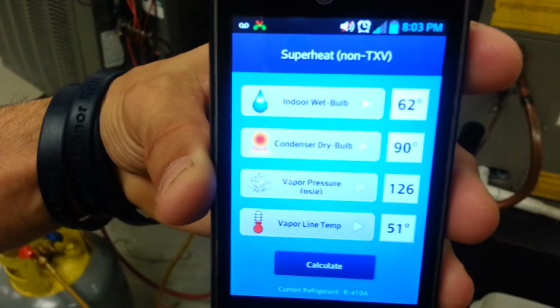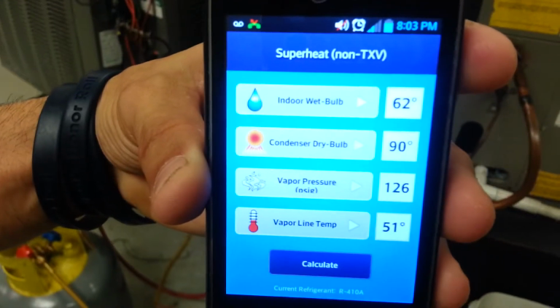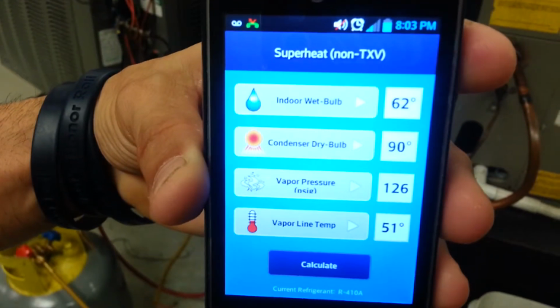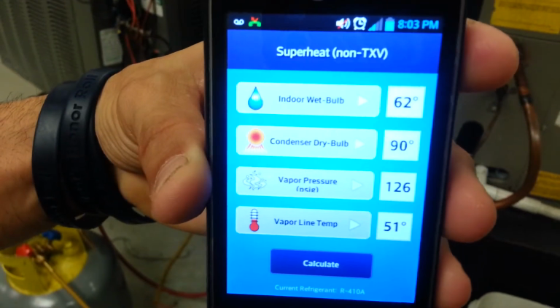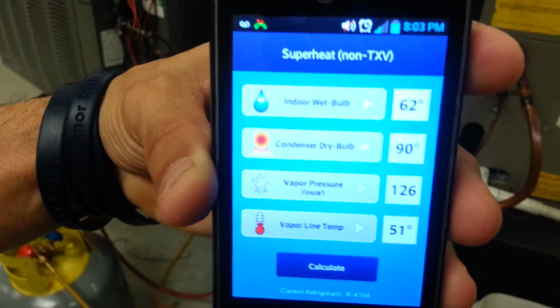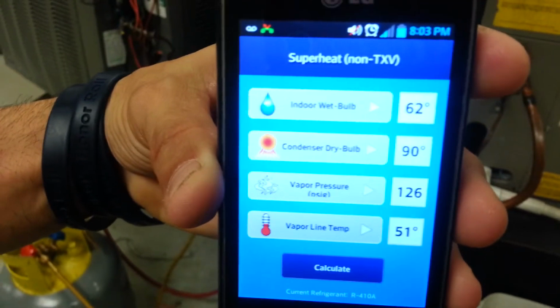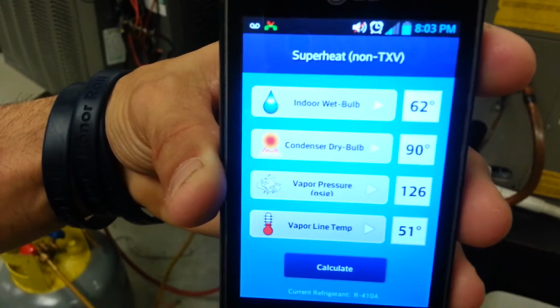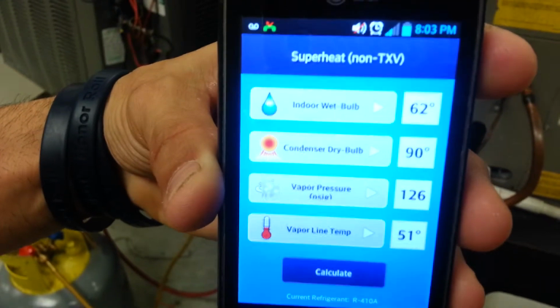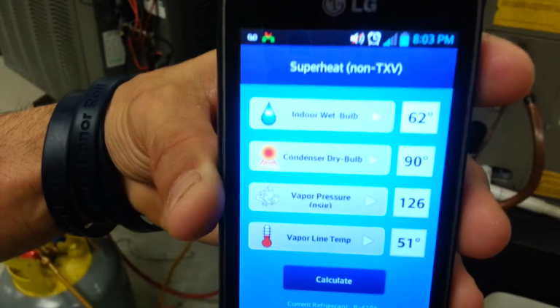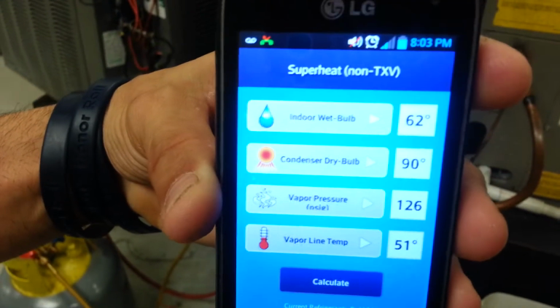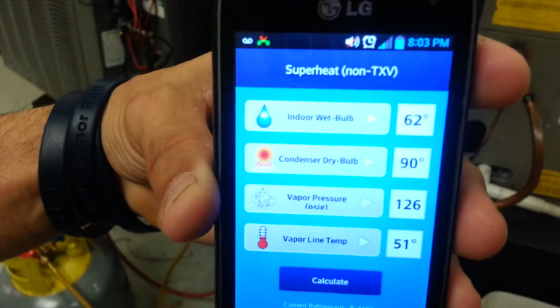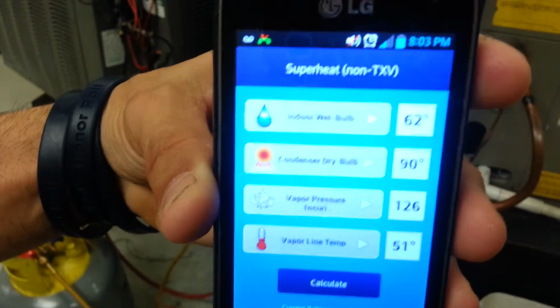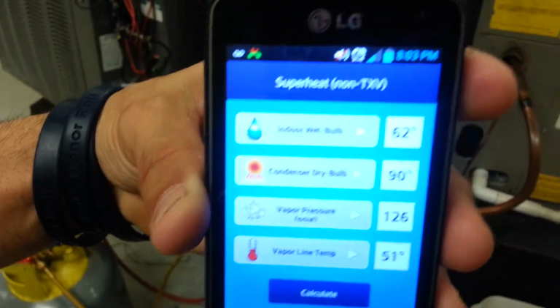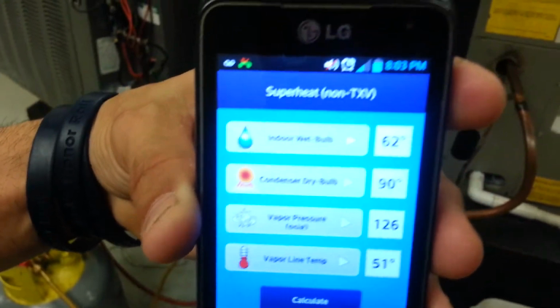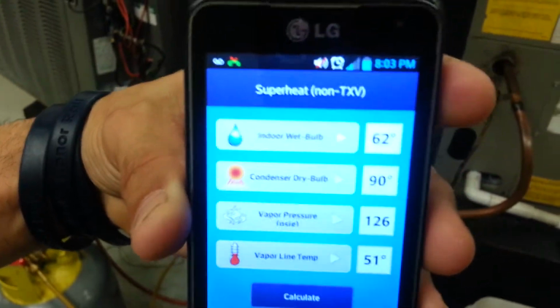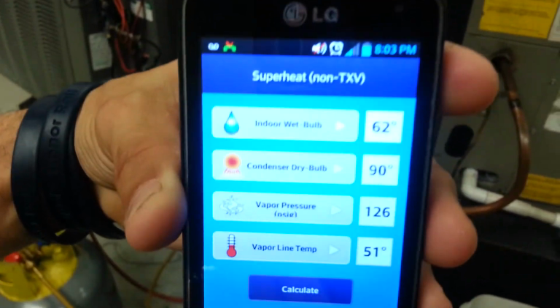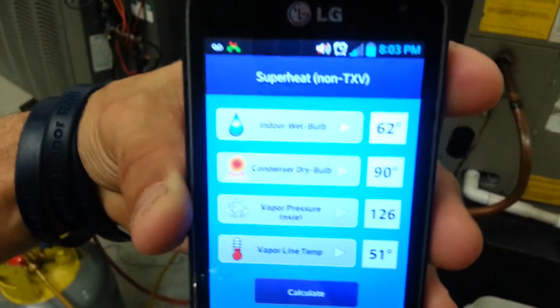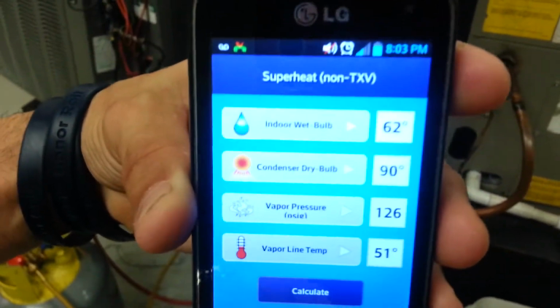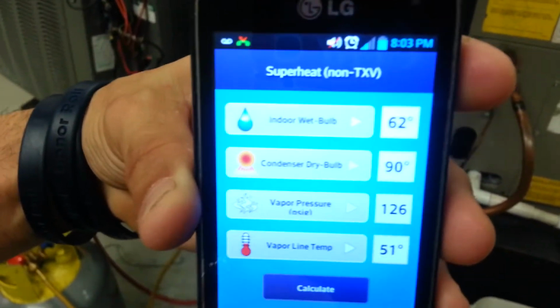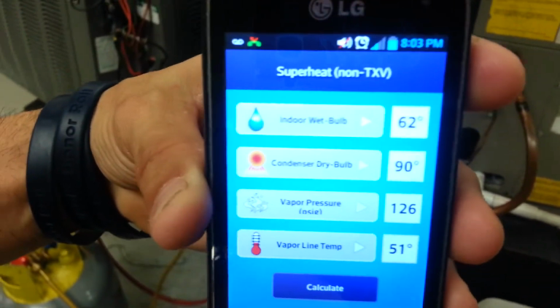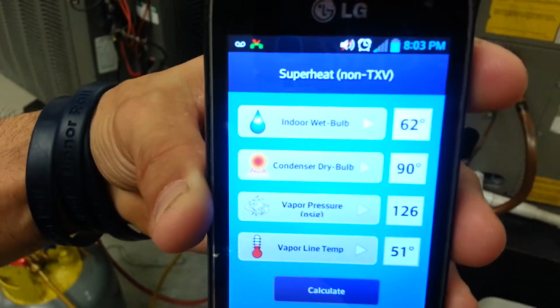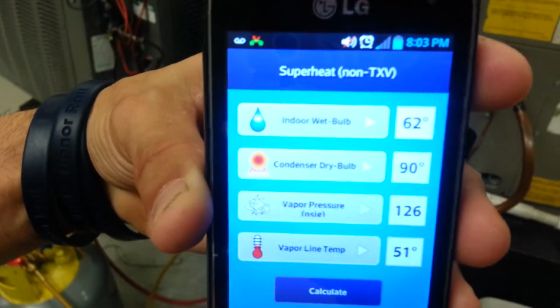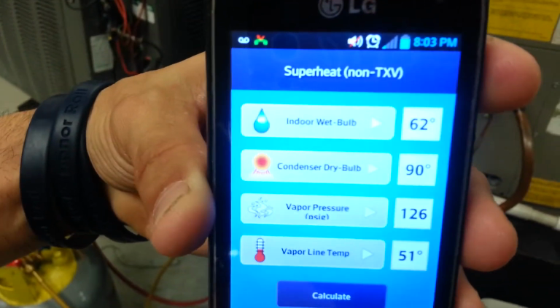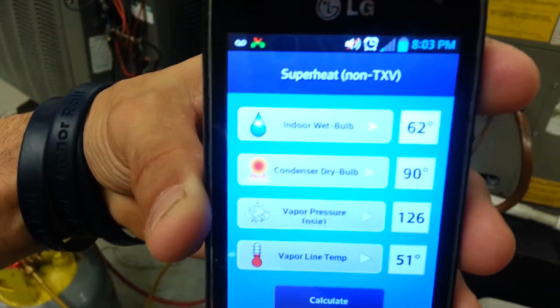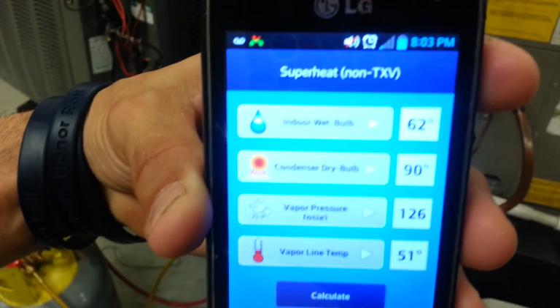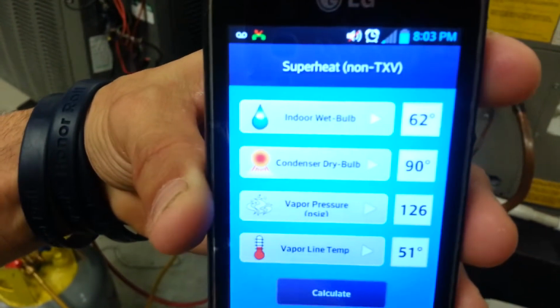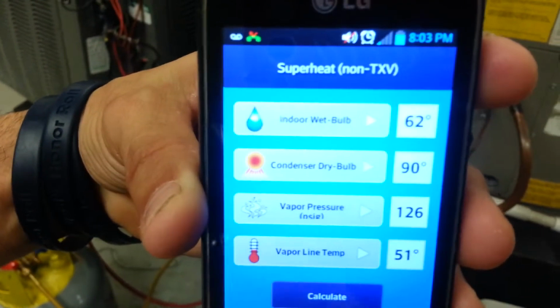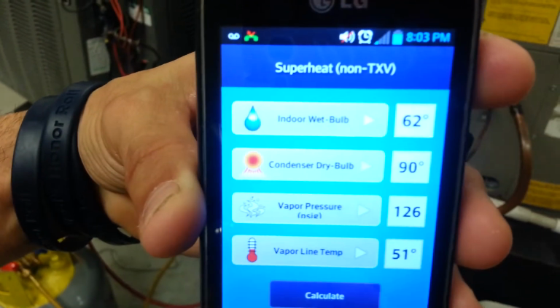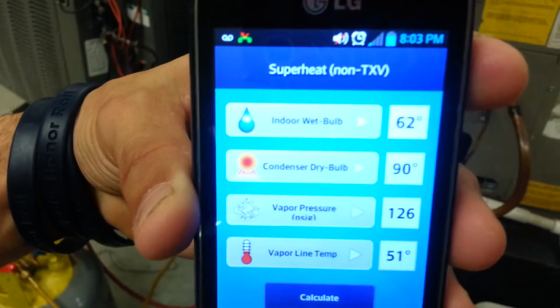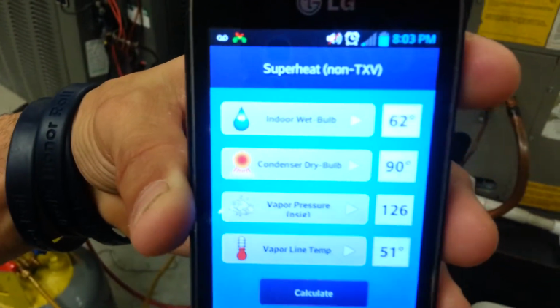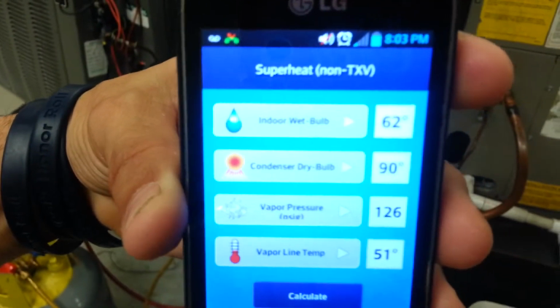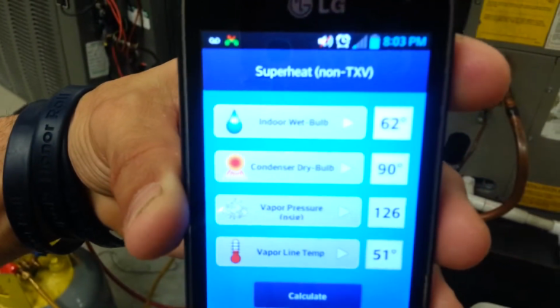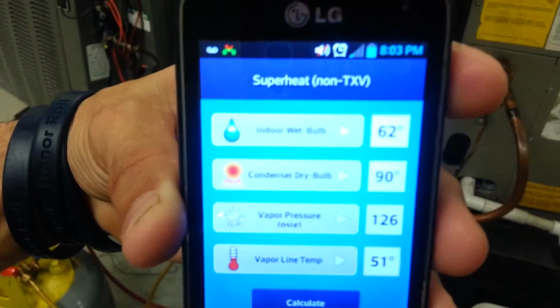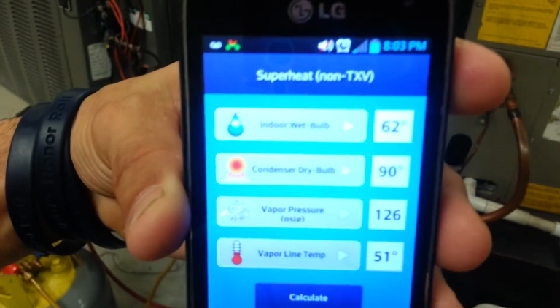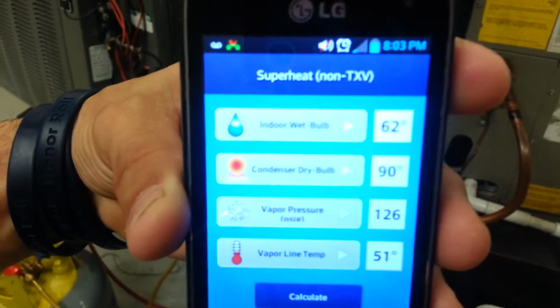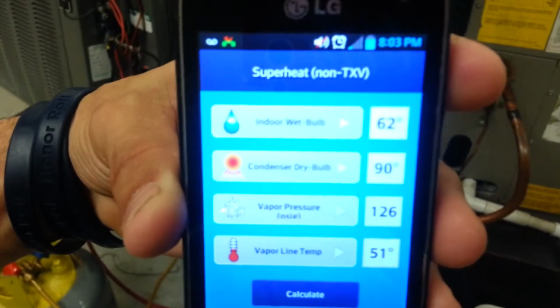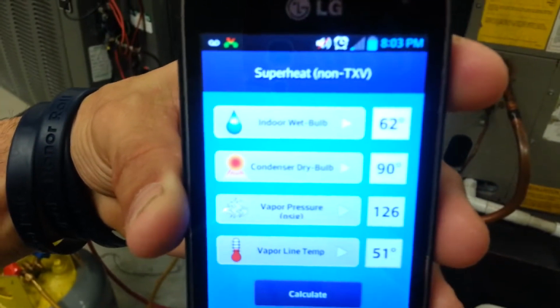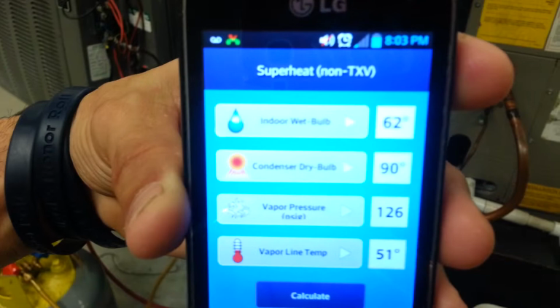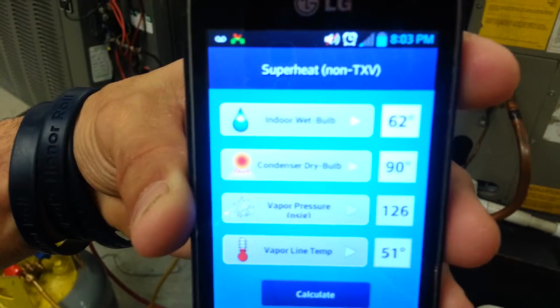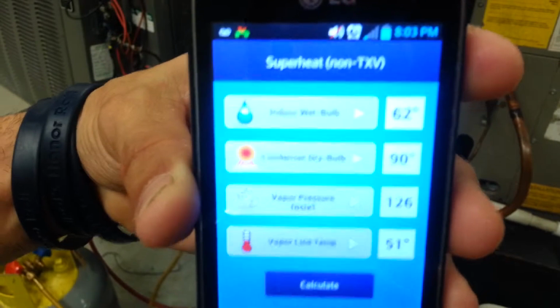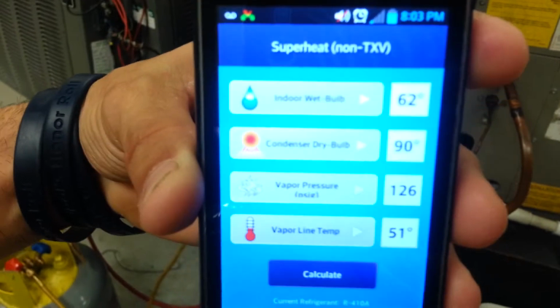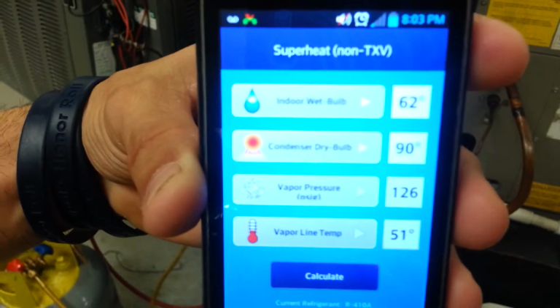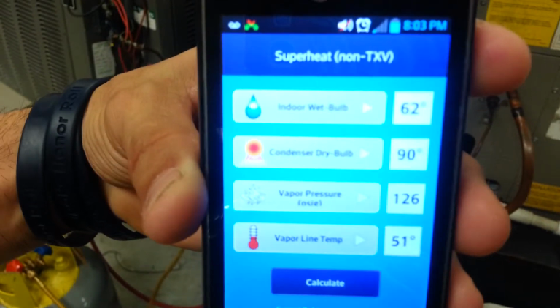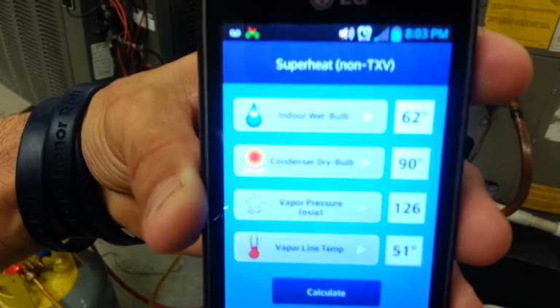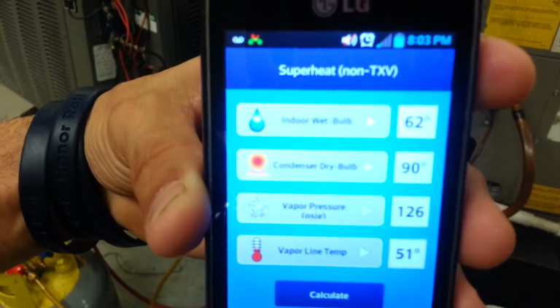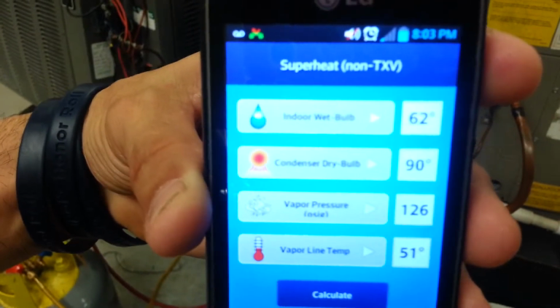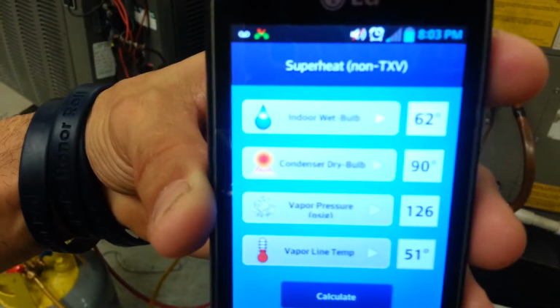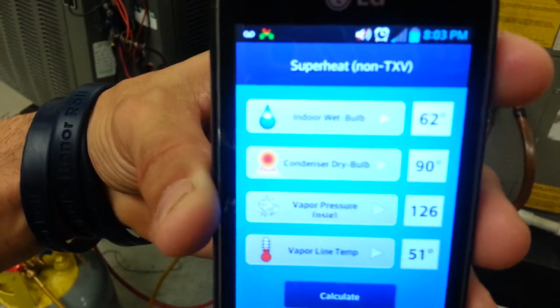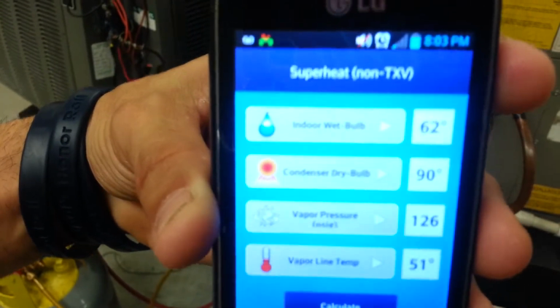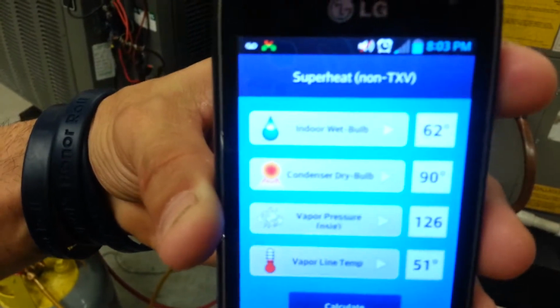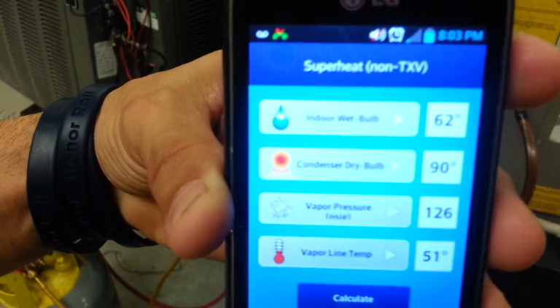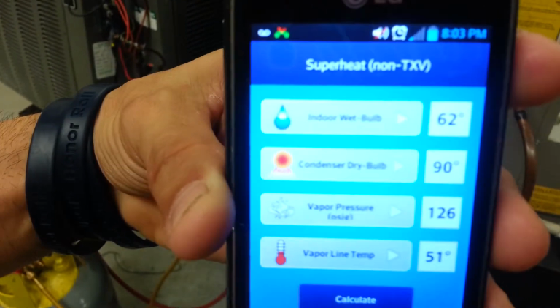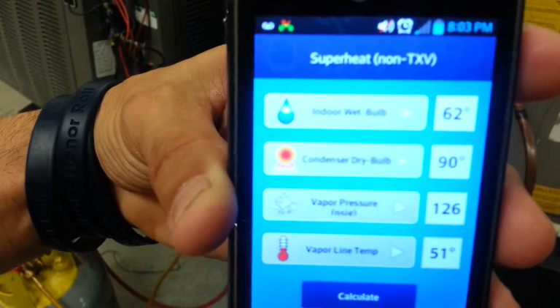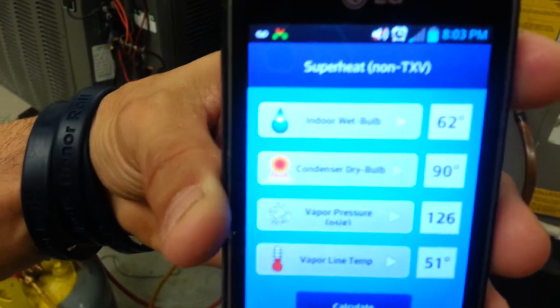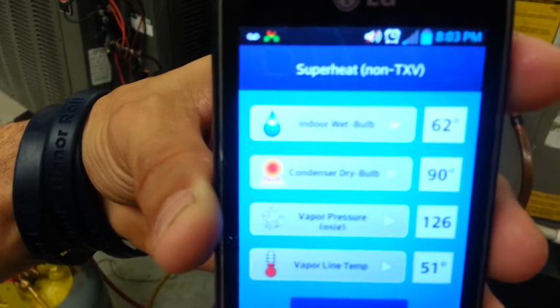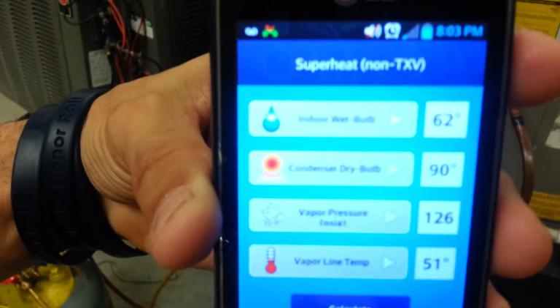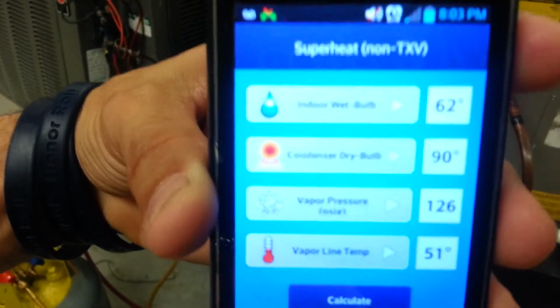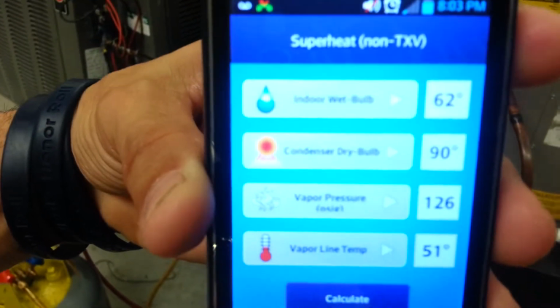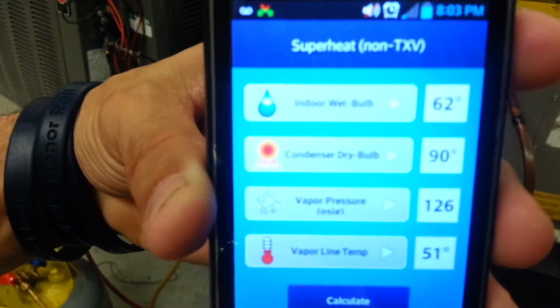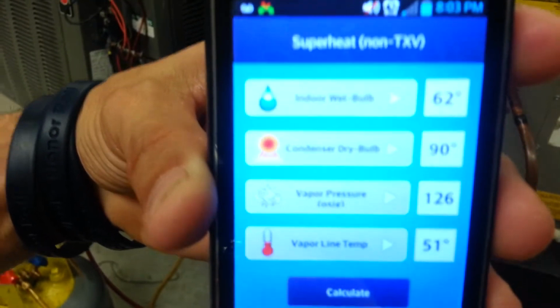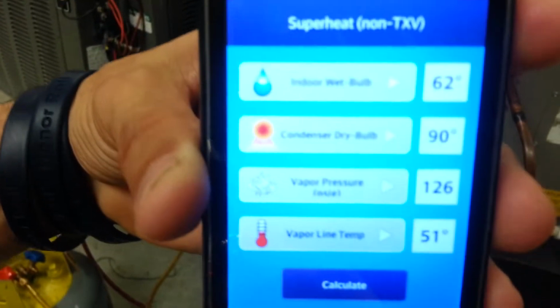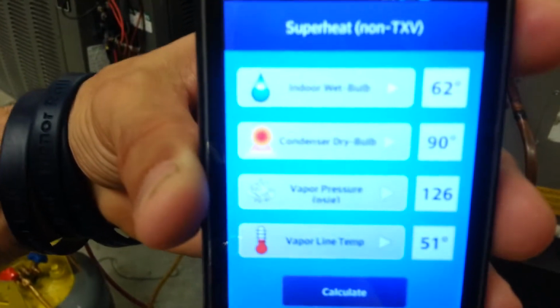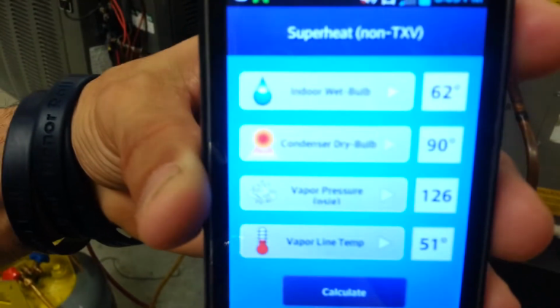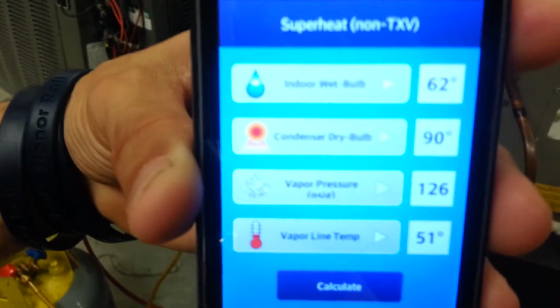Now it's recording. So now we get the indoor wet bulb, which is 62 degrees. Outside dry bulb, which is 90 degrees.